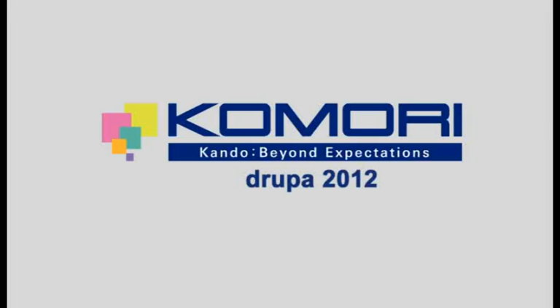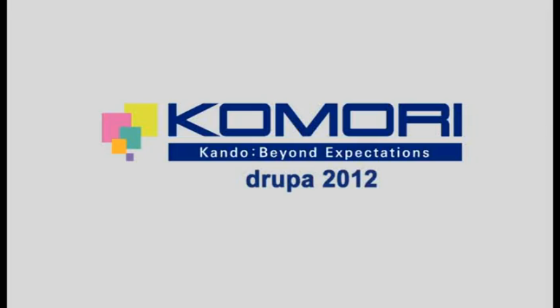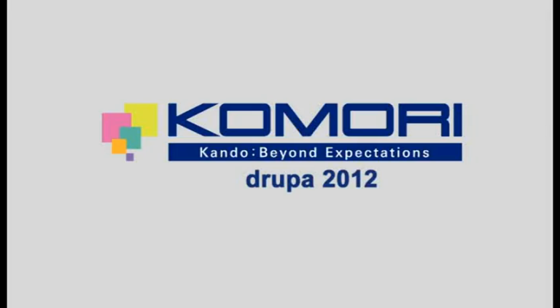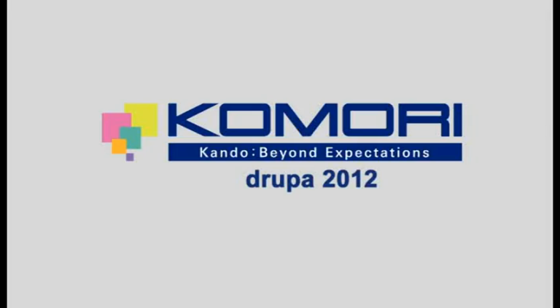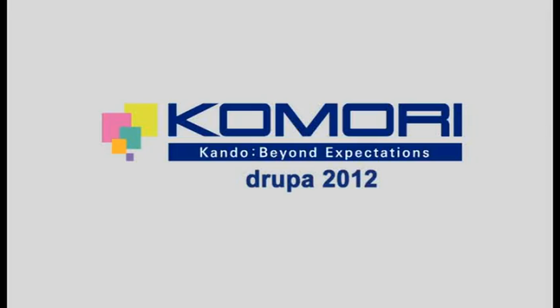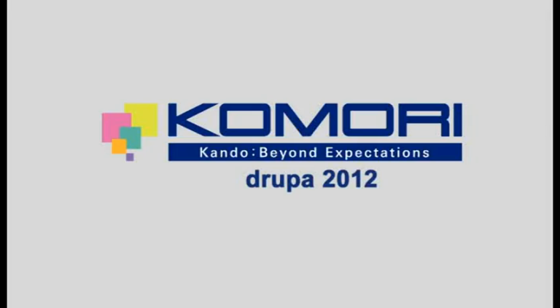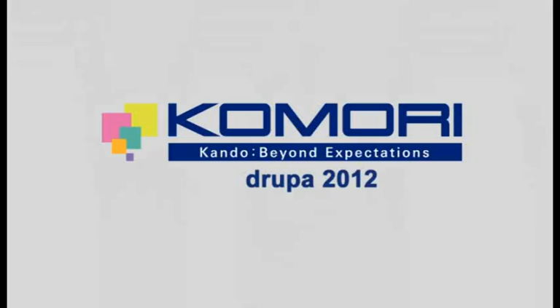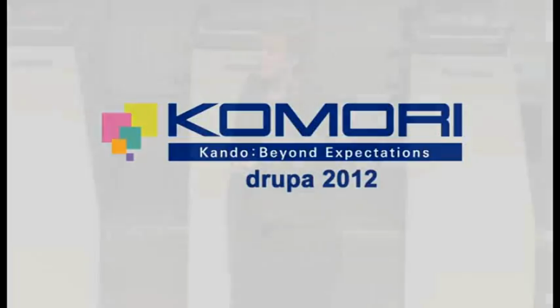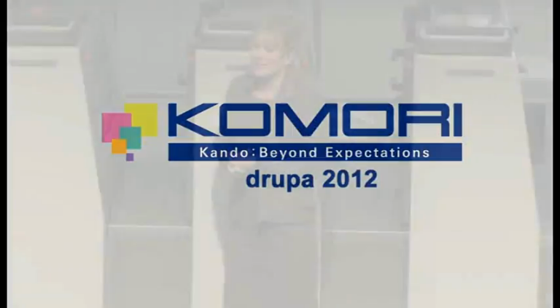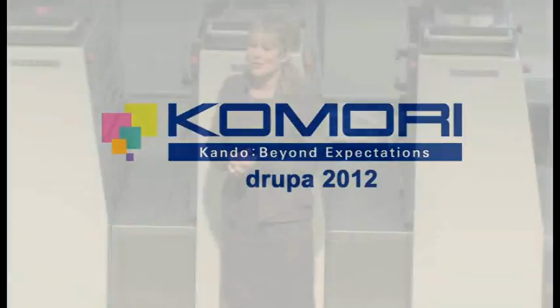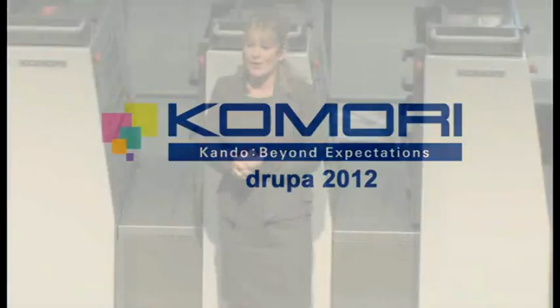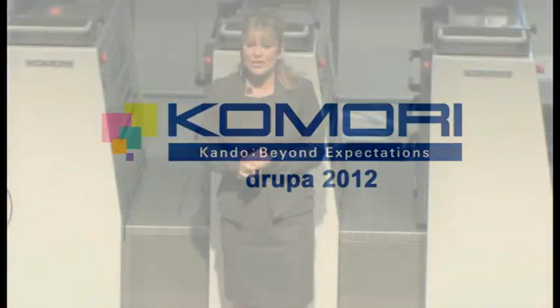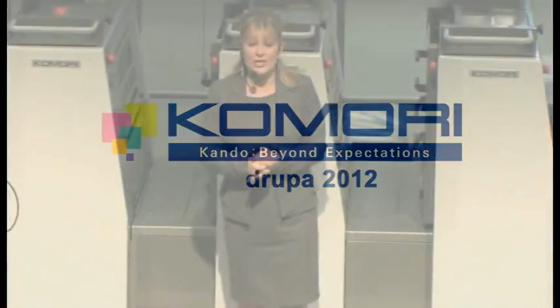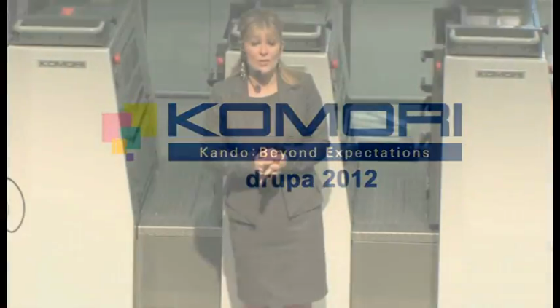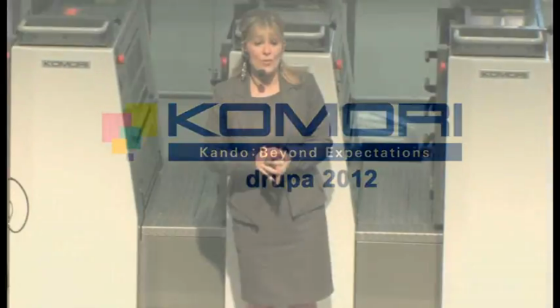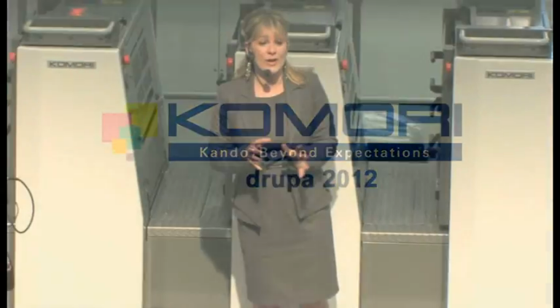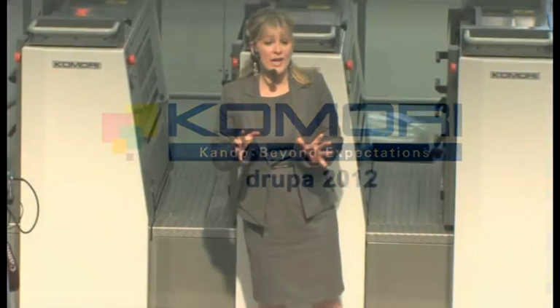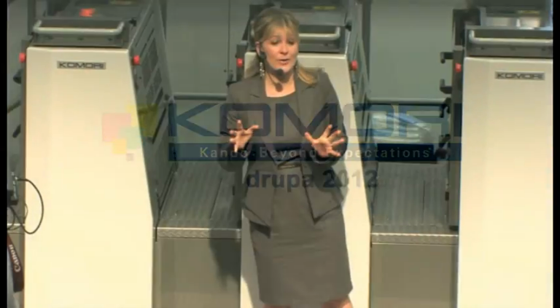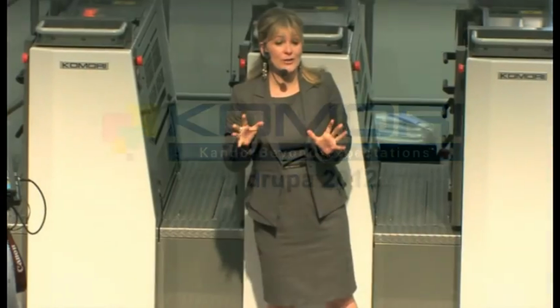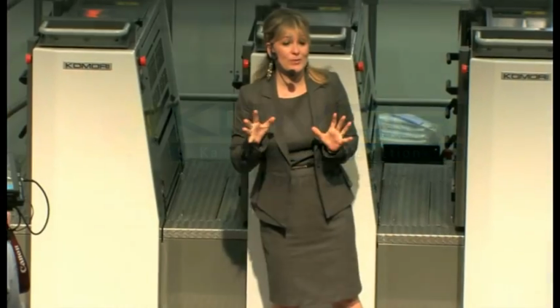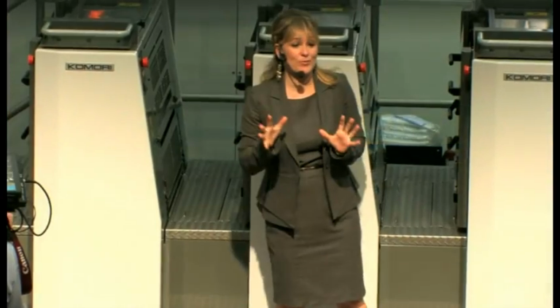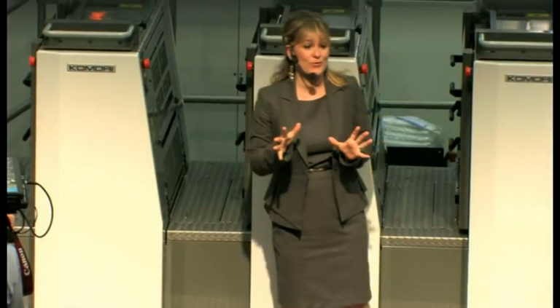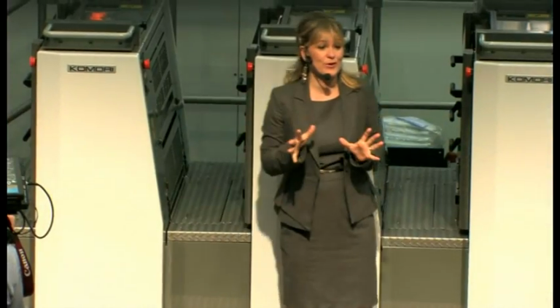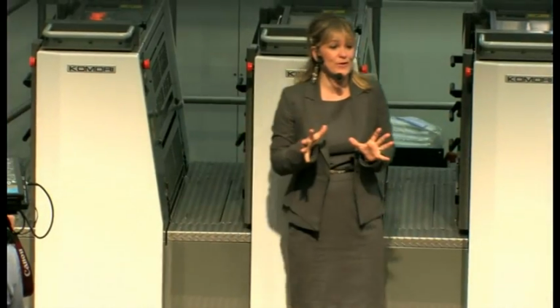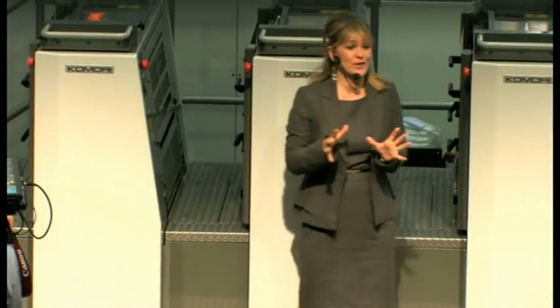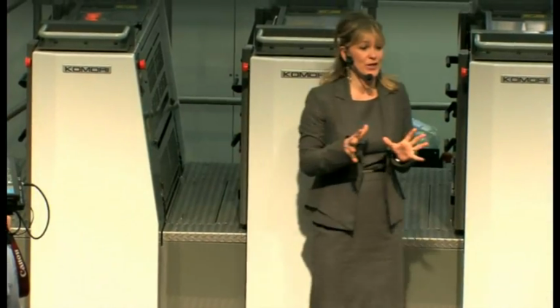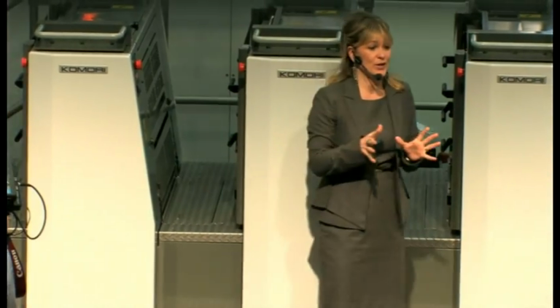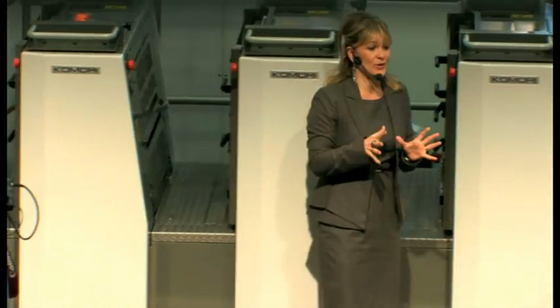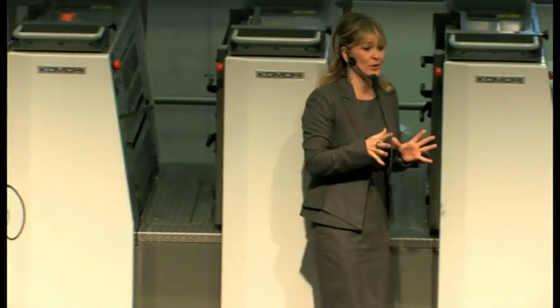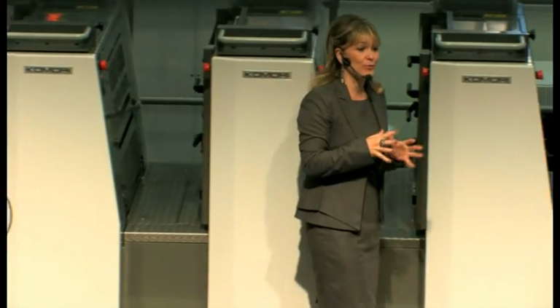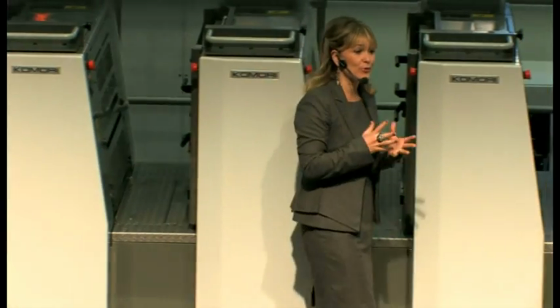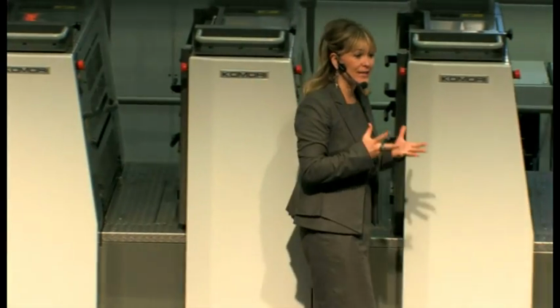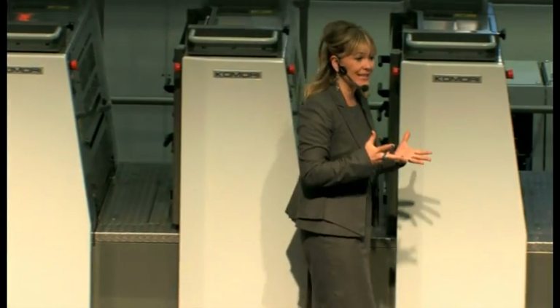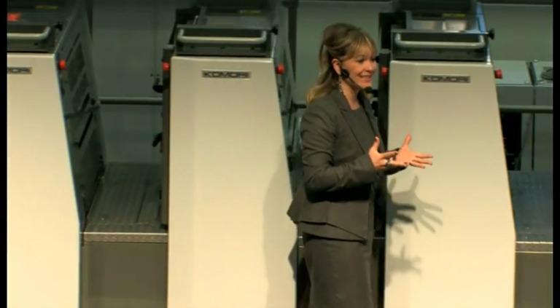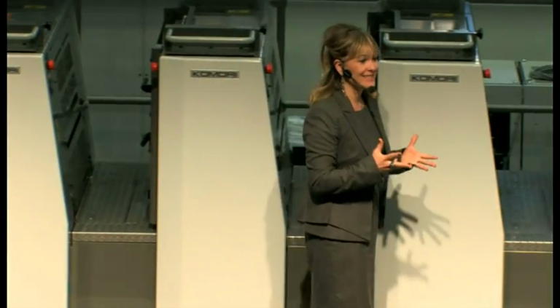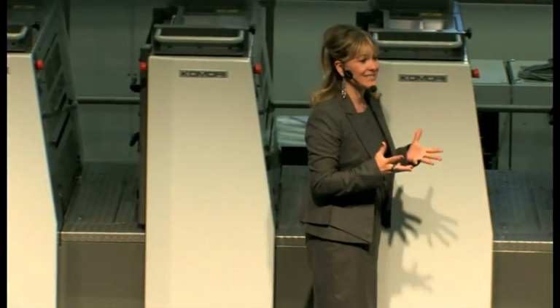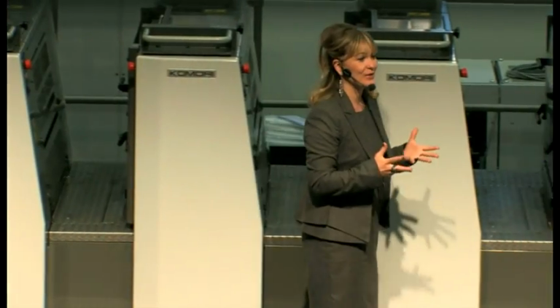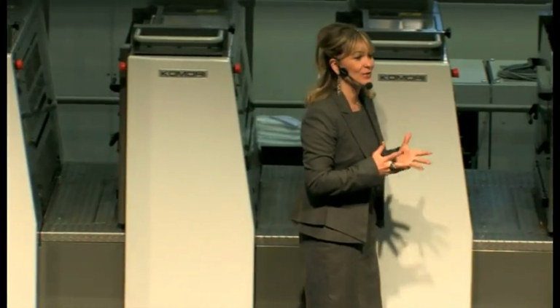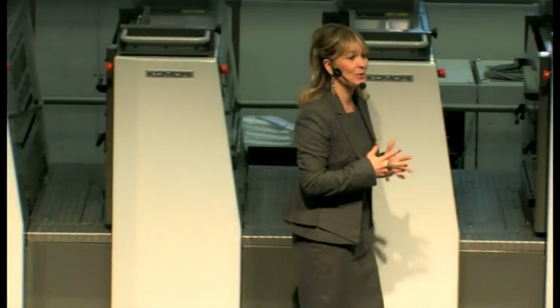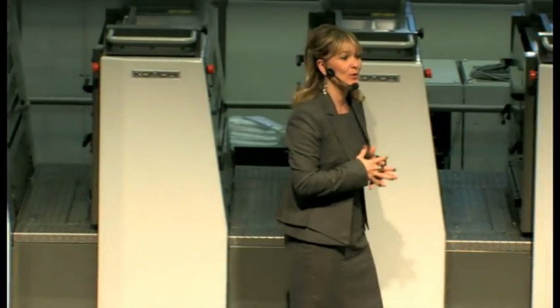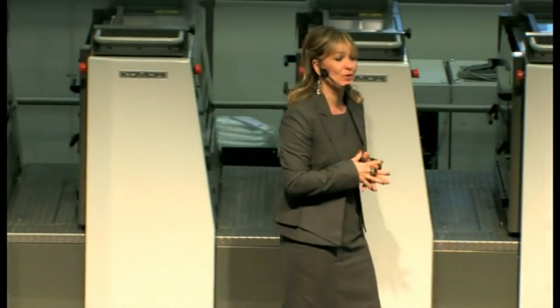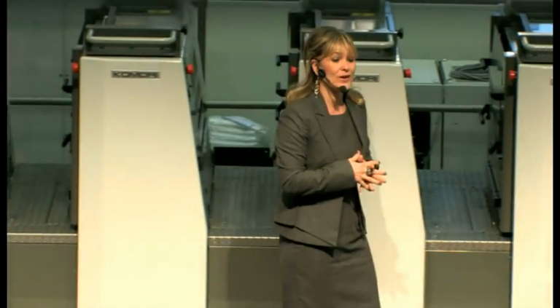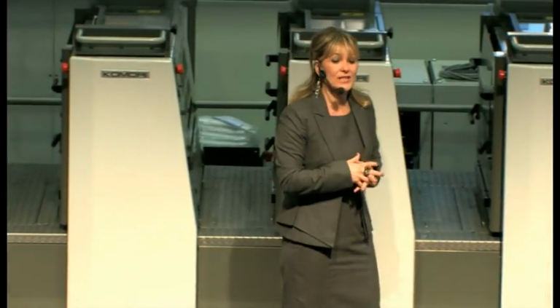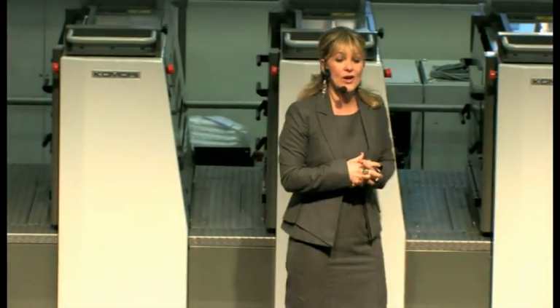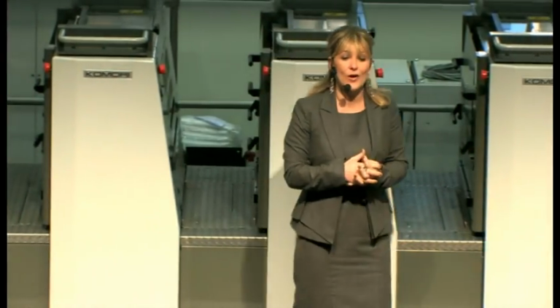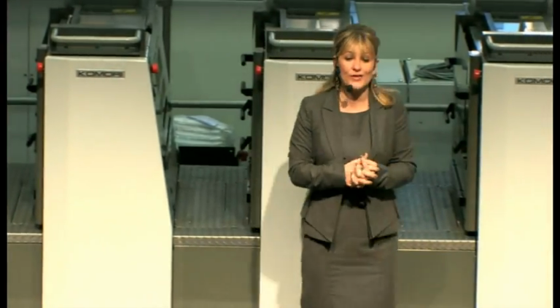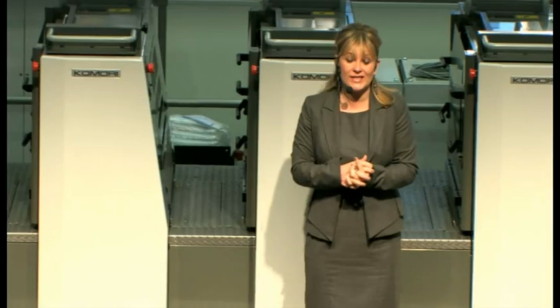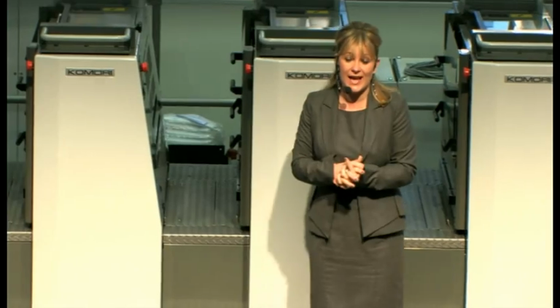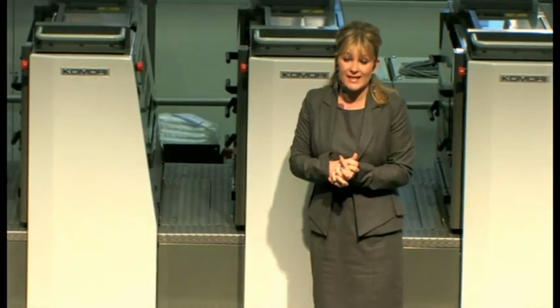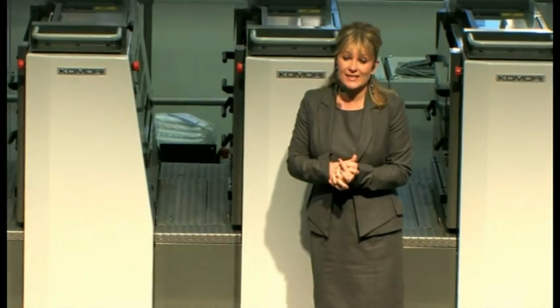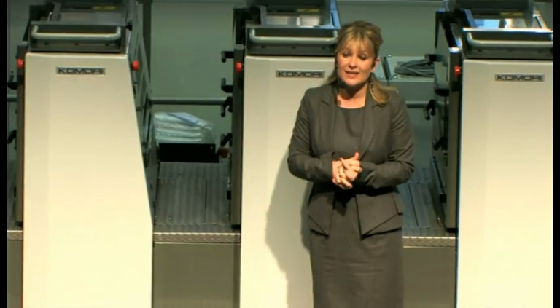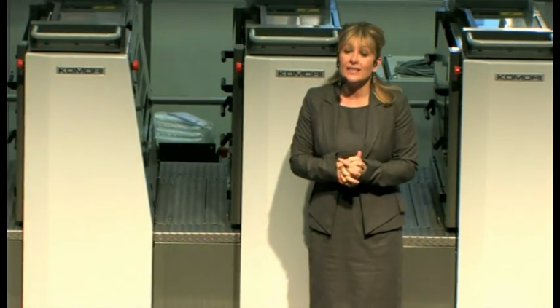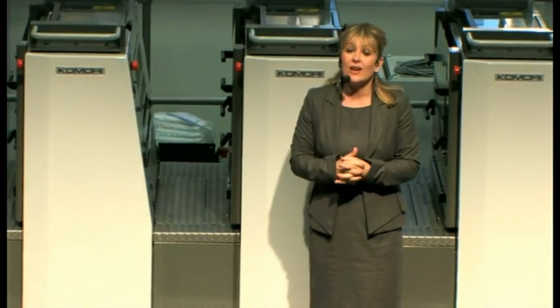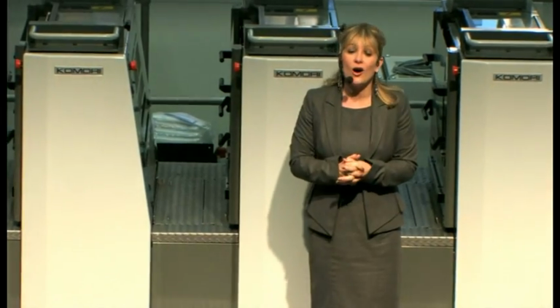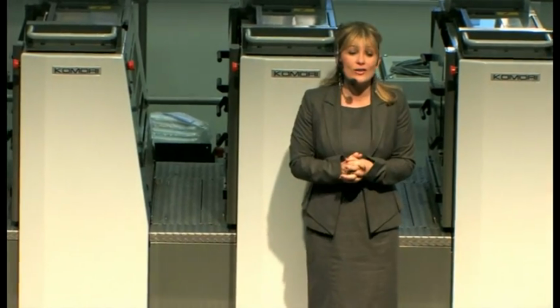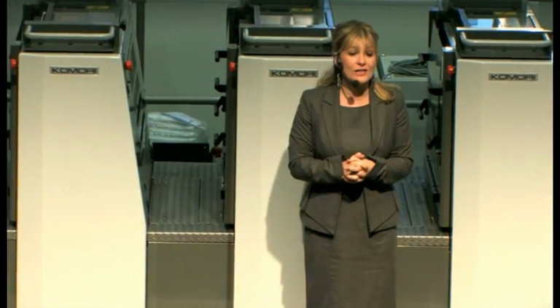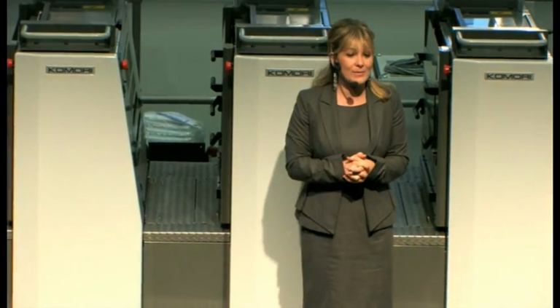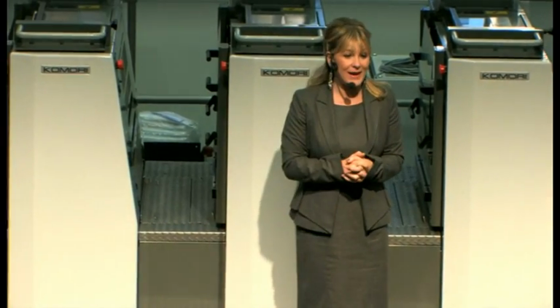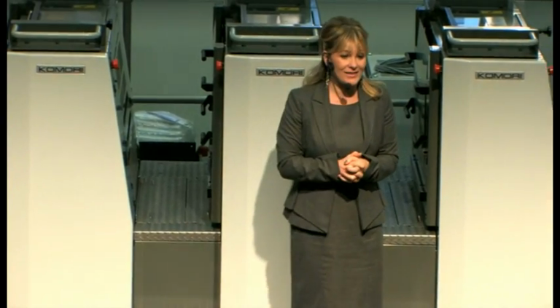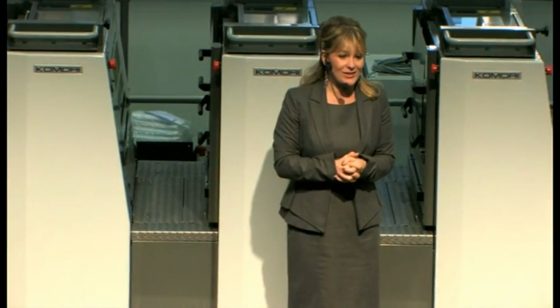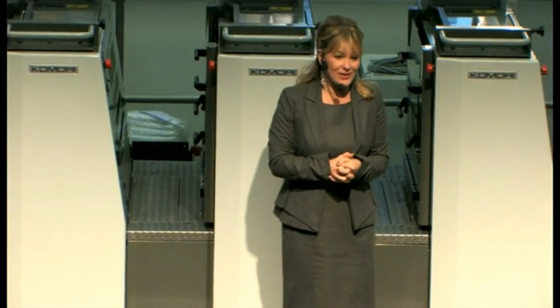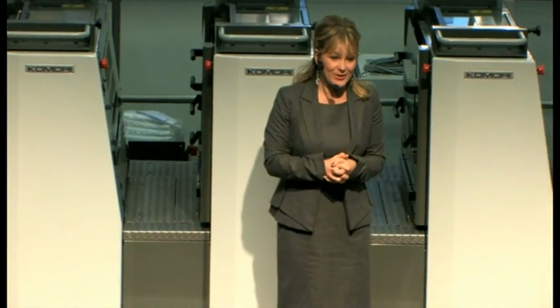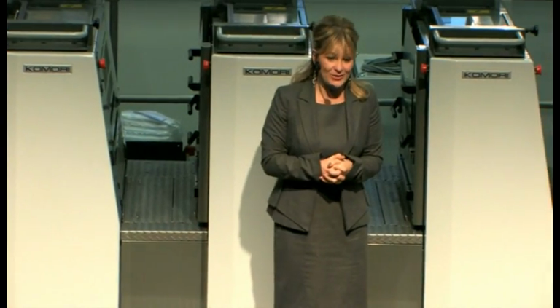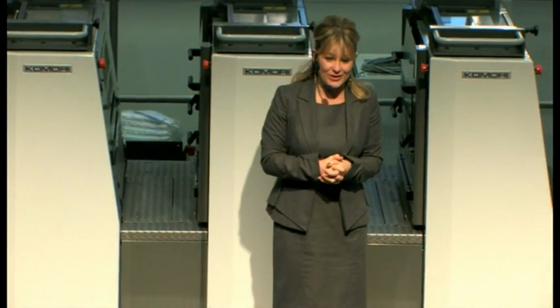In this demonstration, we're going to prove to you the brilliance of Komori's Offset on-demand solutions.